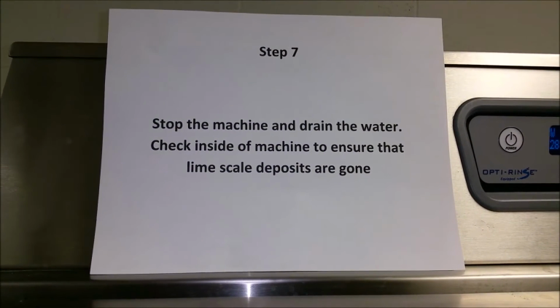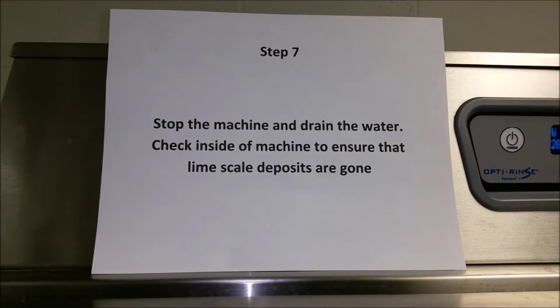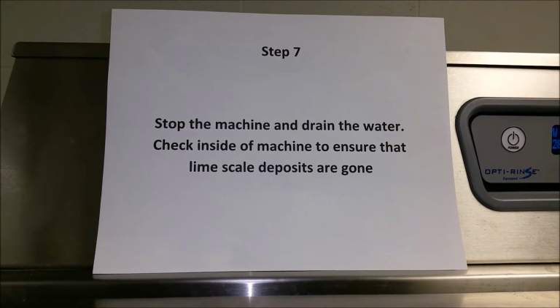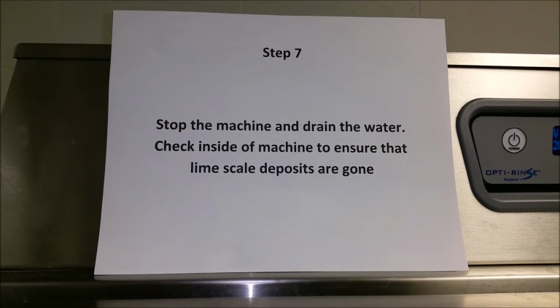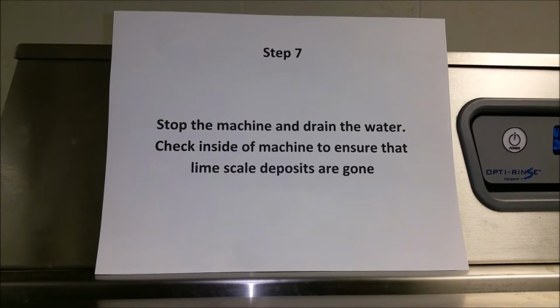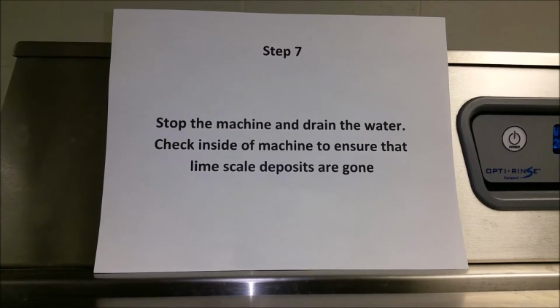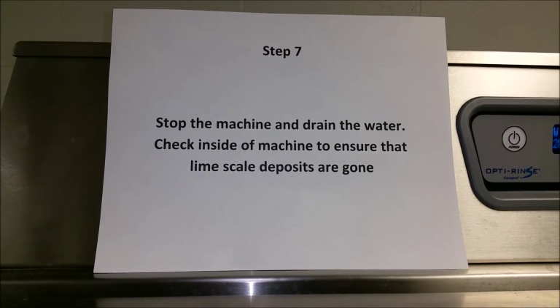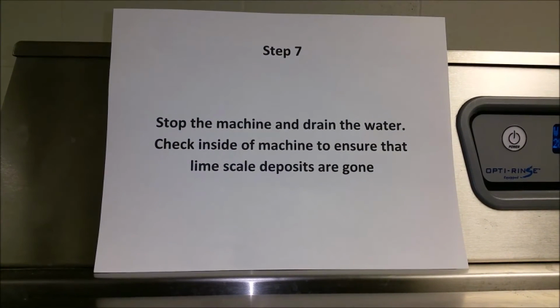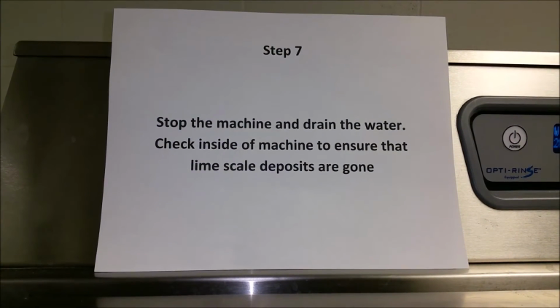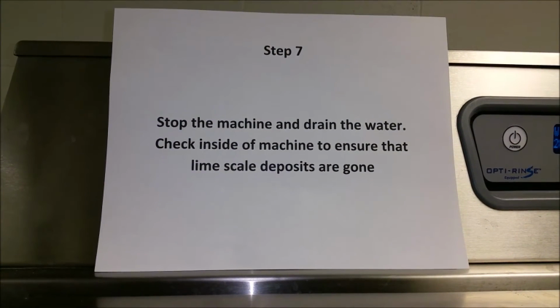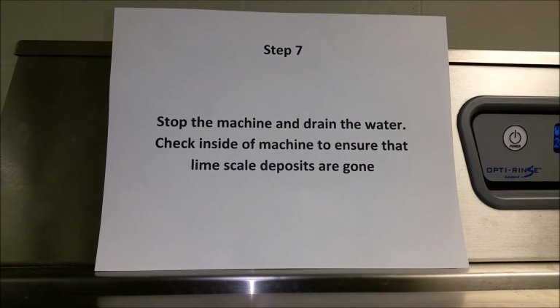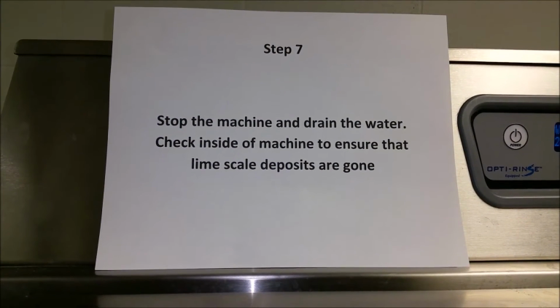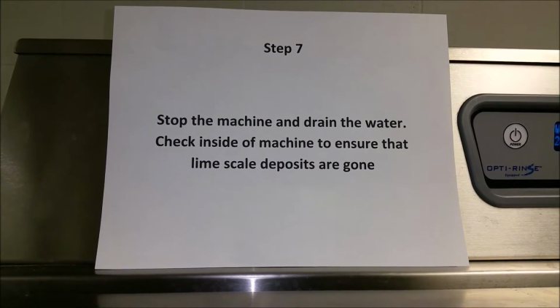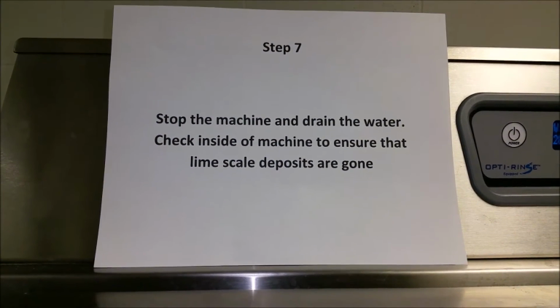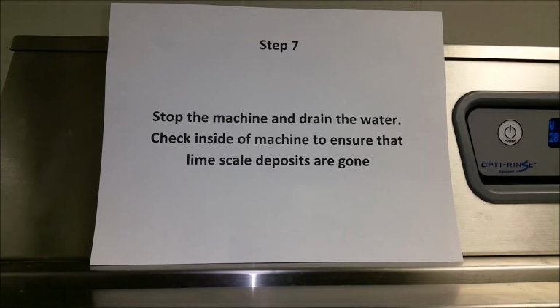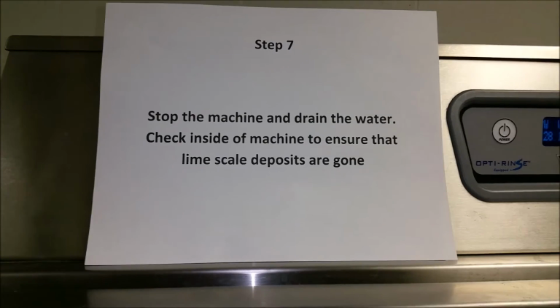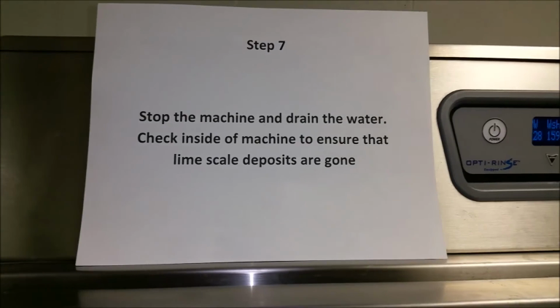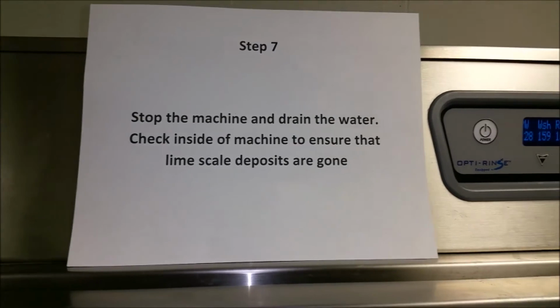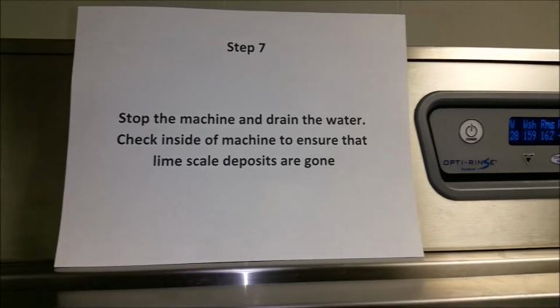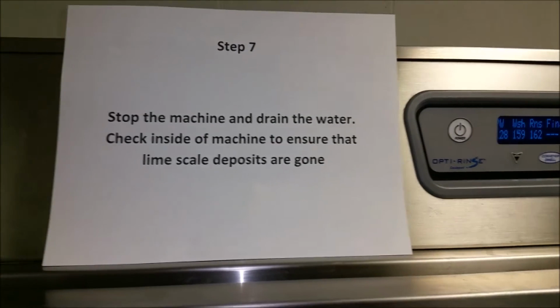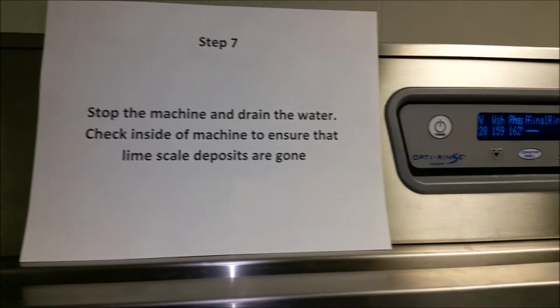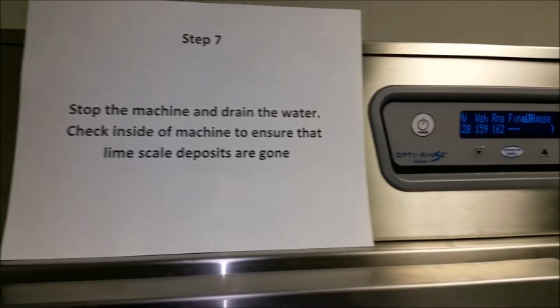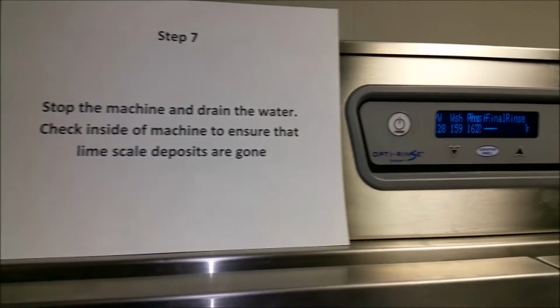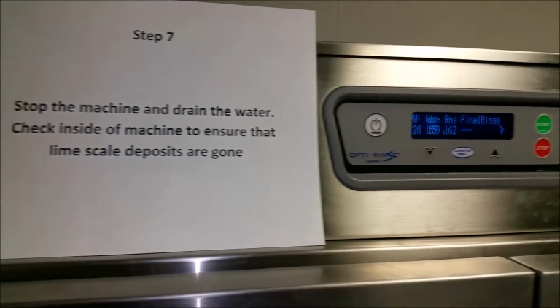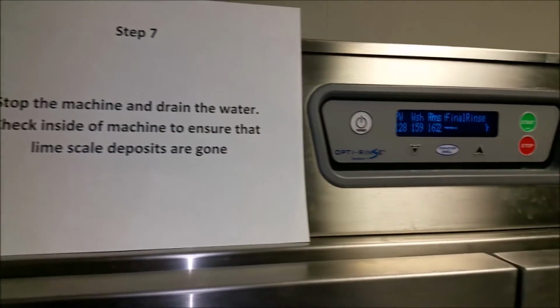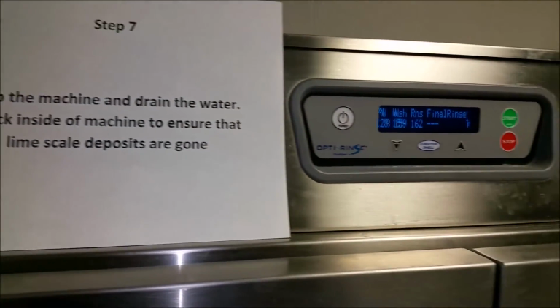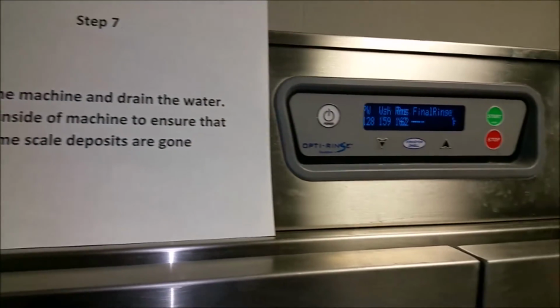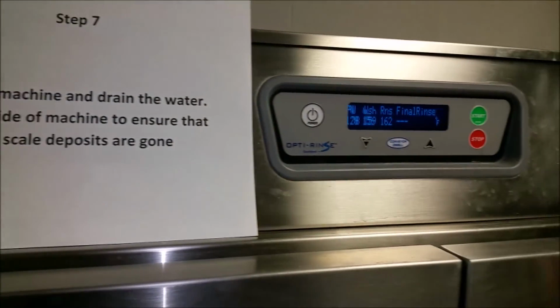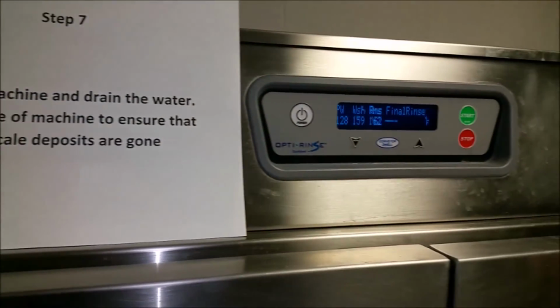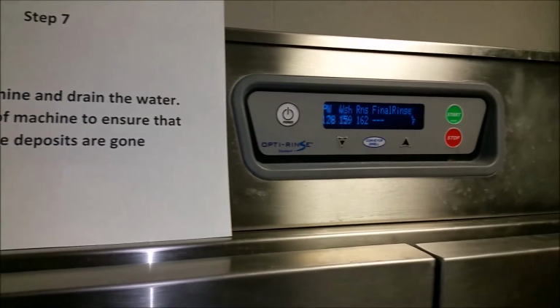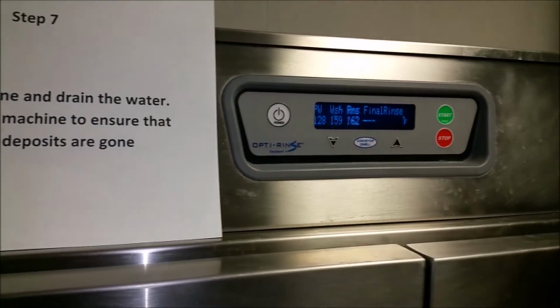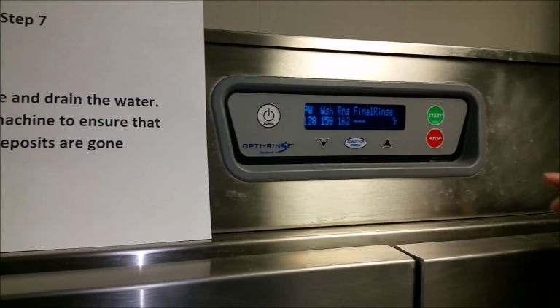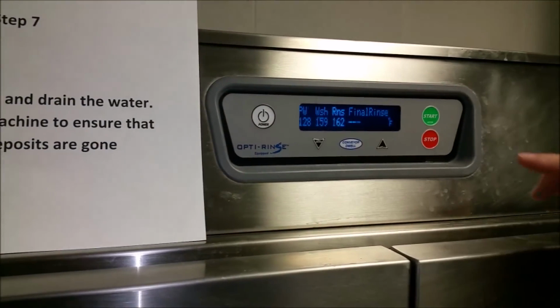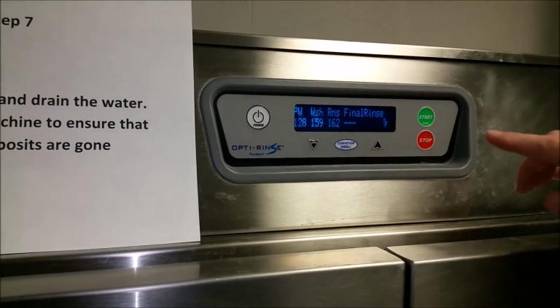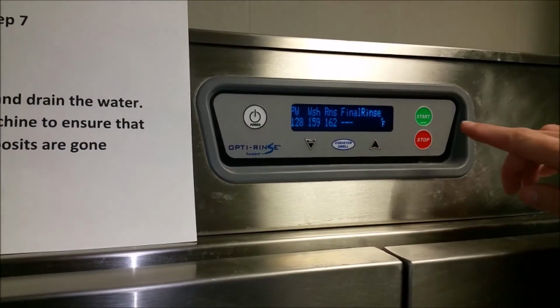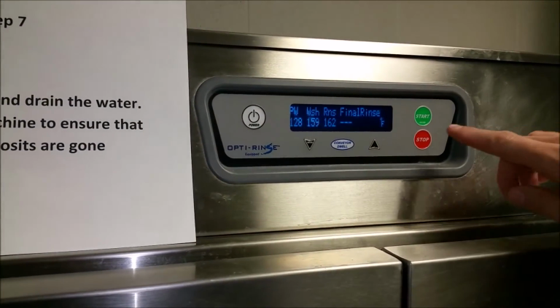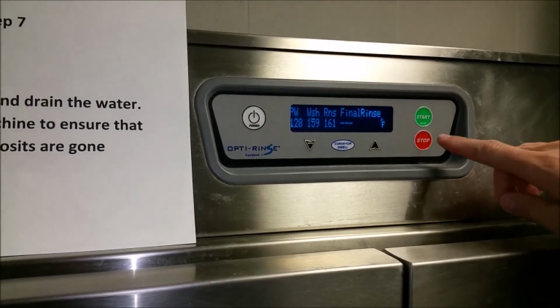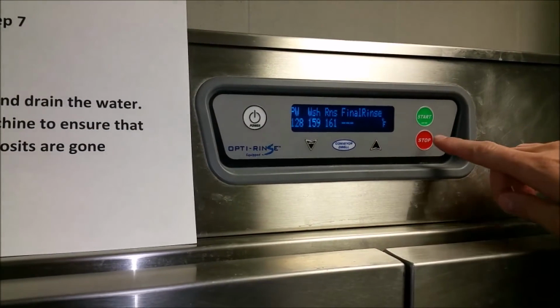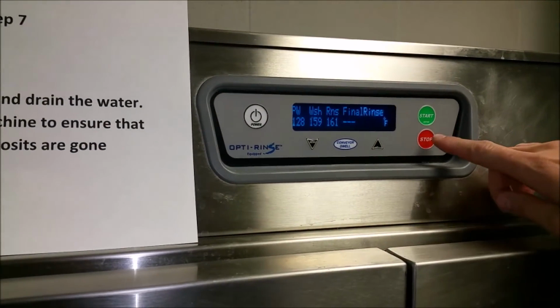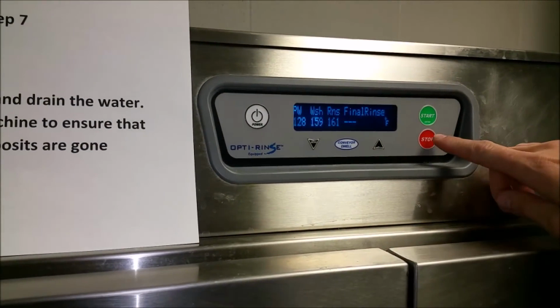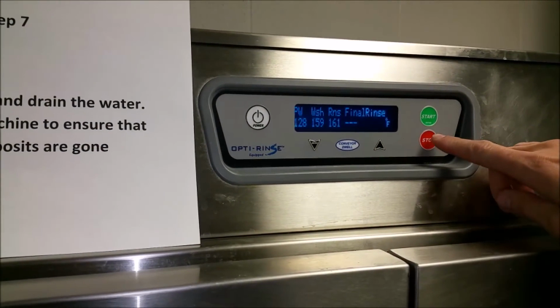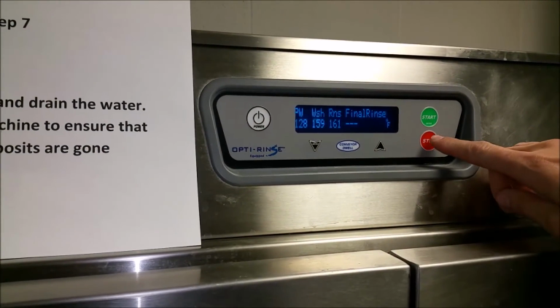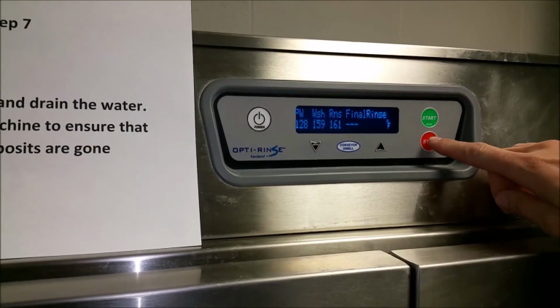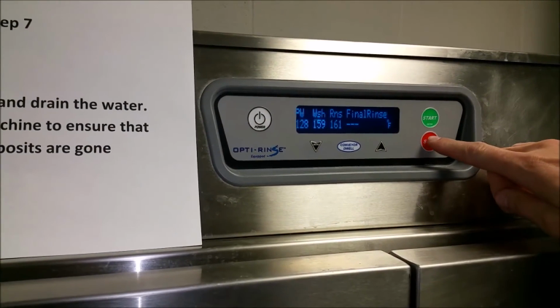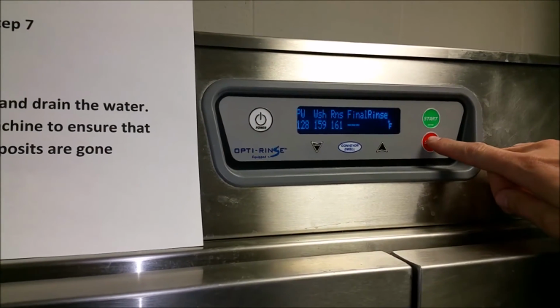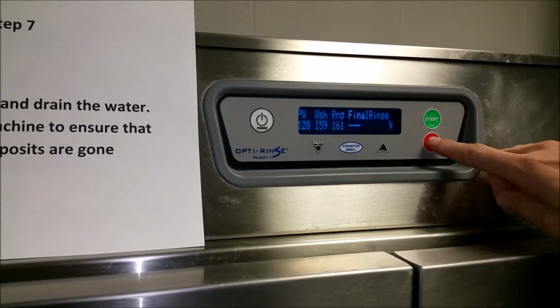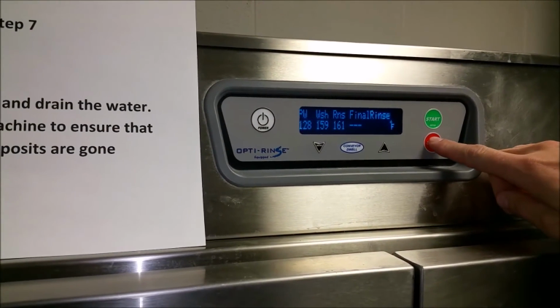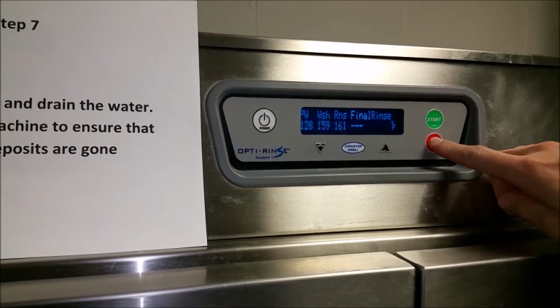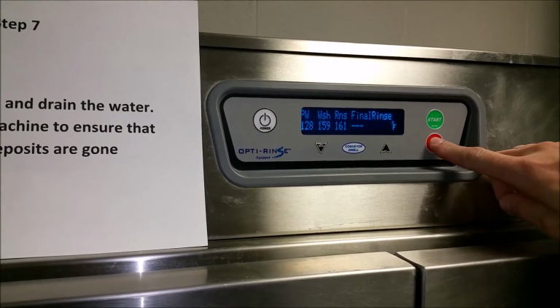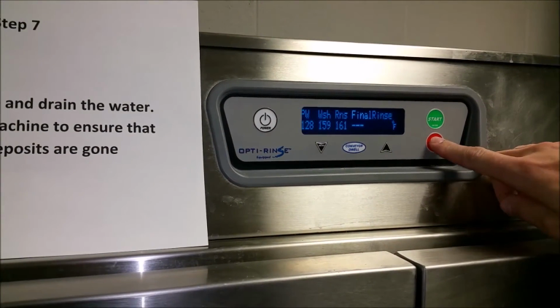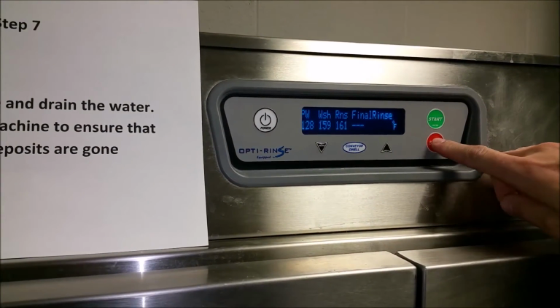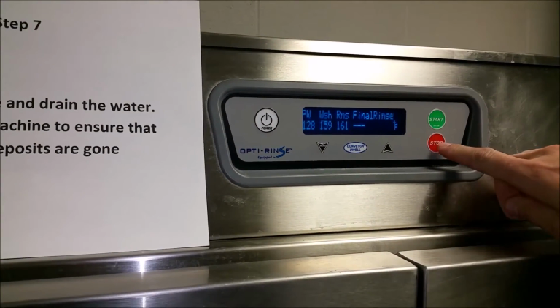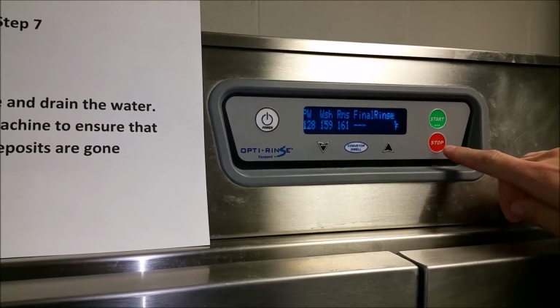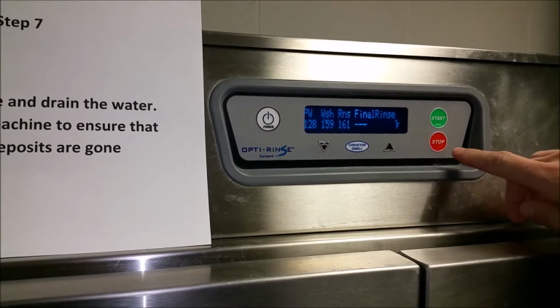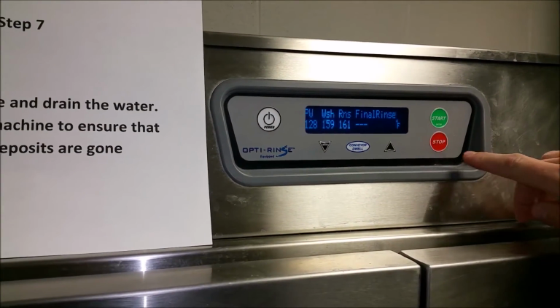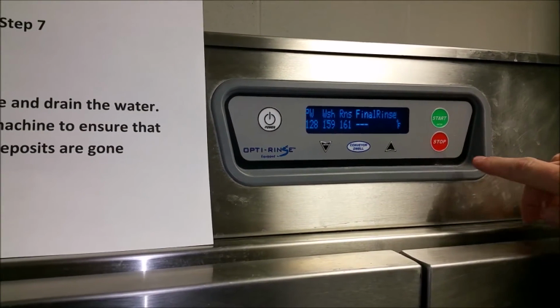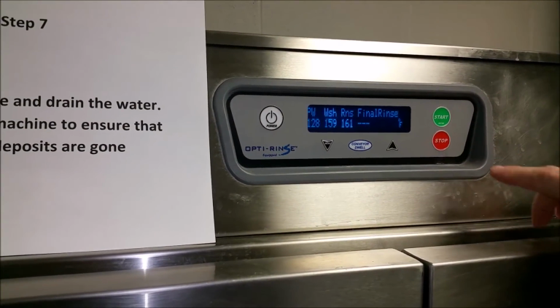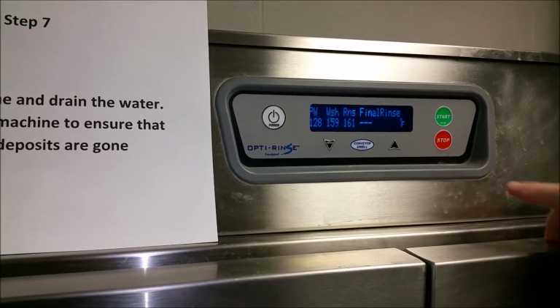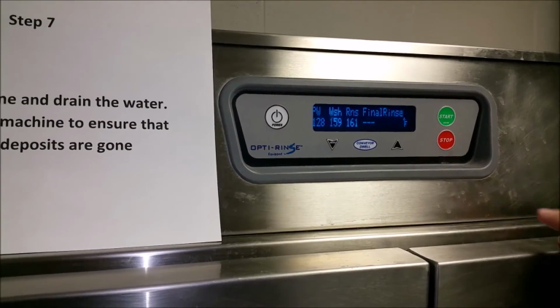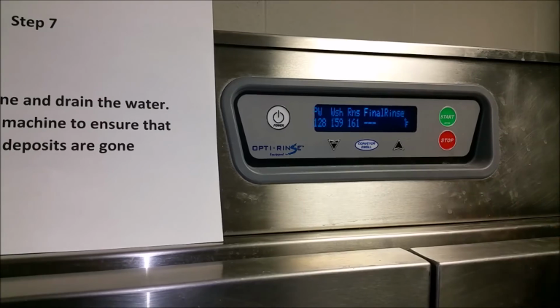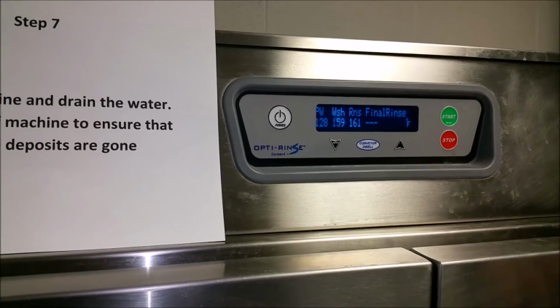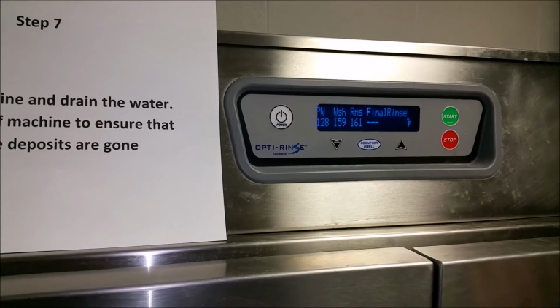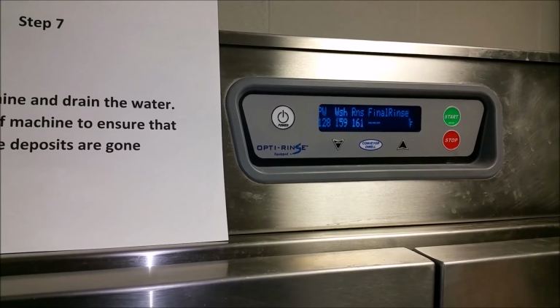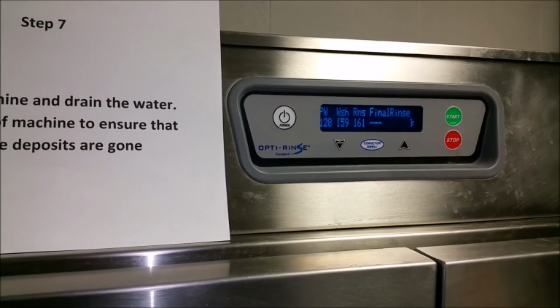Step seven: stop the machine and drain the water. Check inside the machine to ensure that the lime deposits are gone.